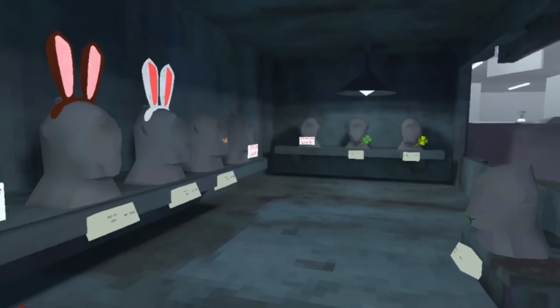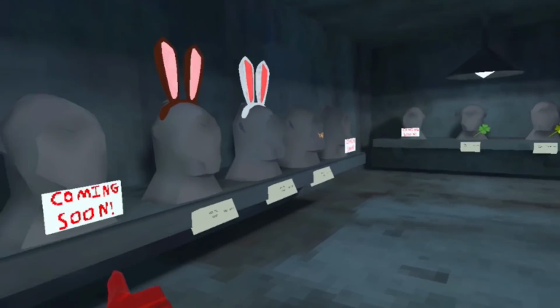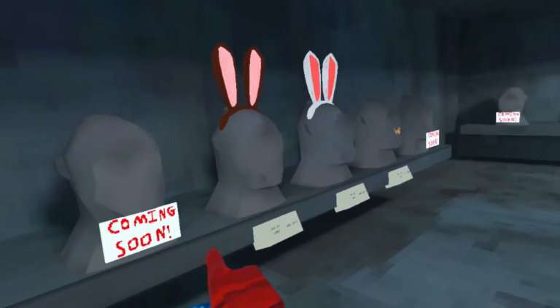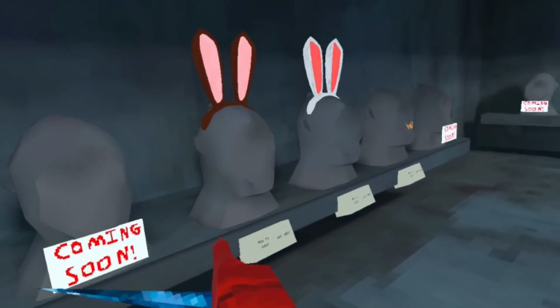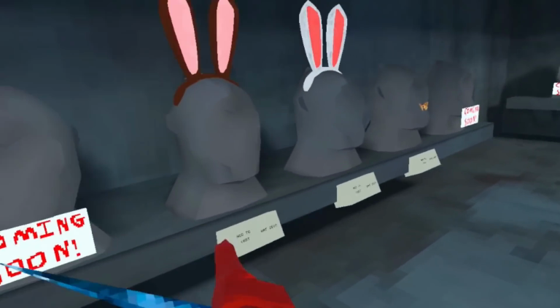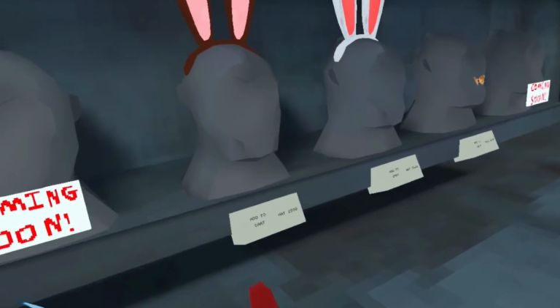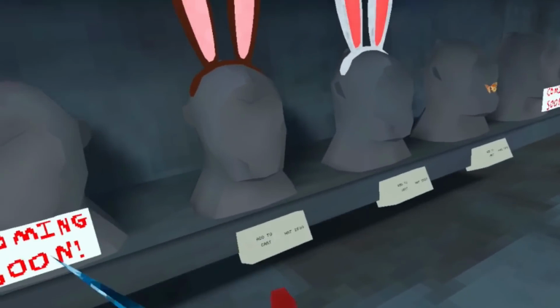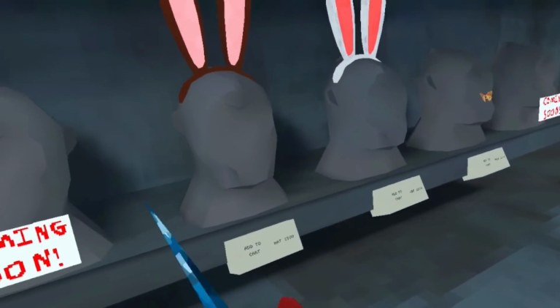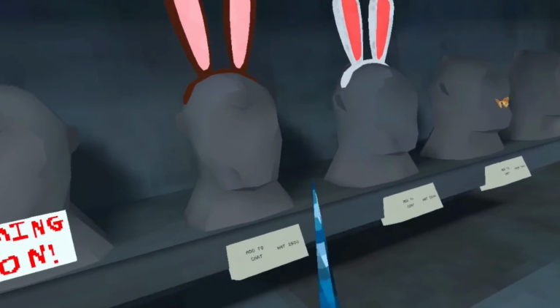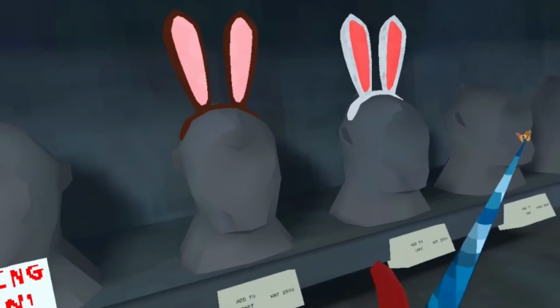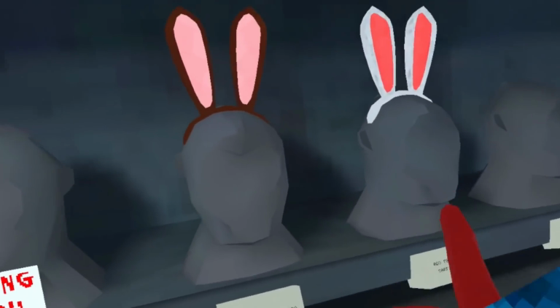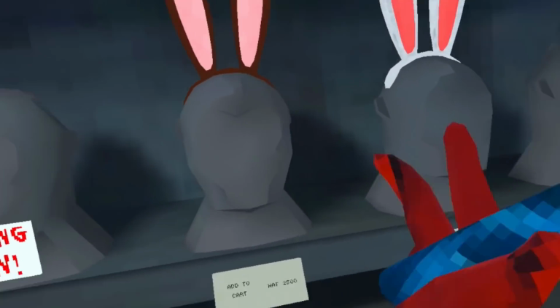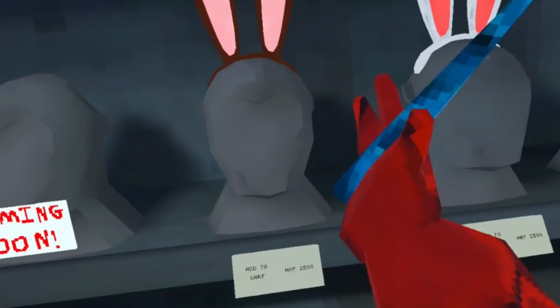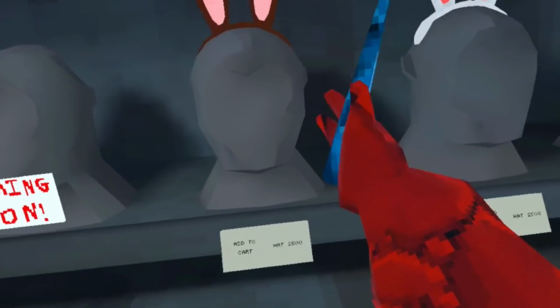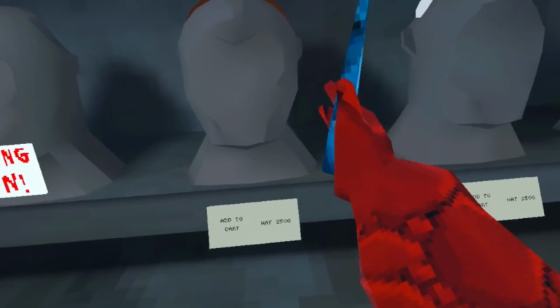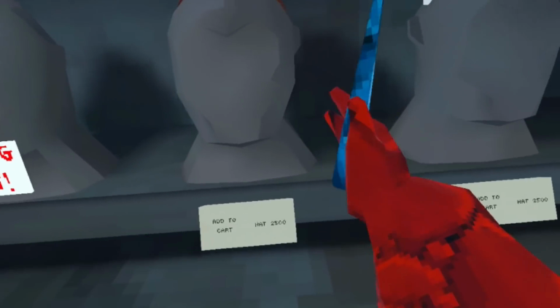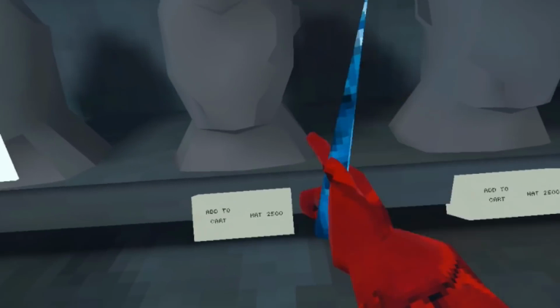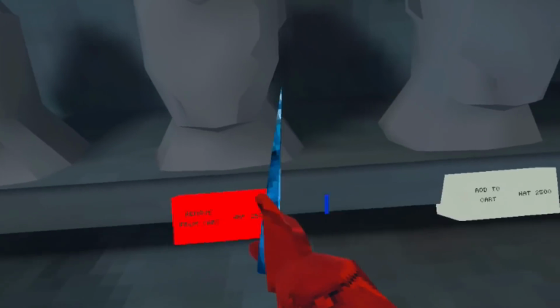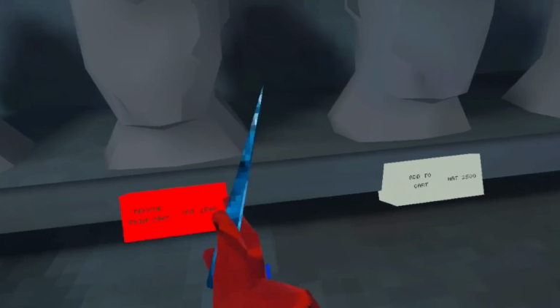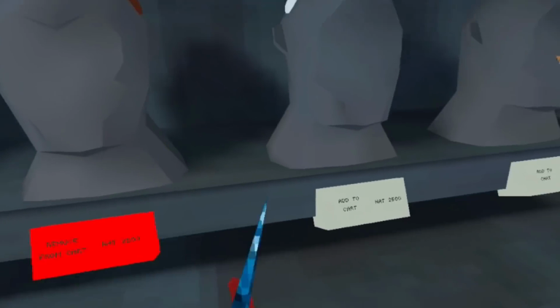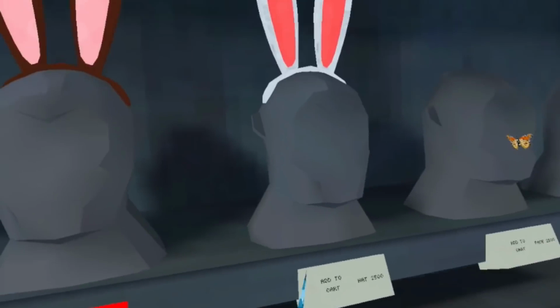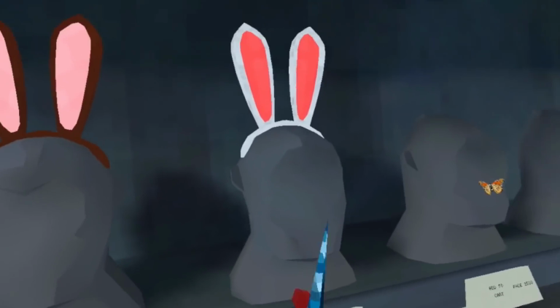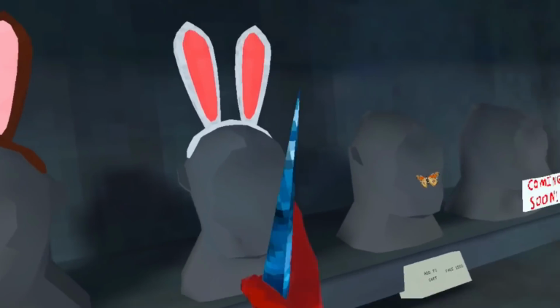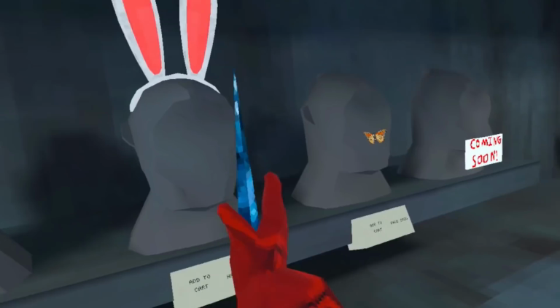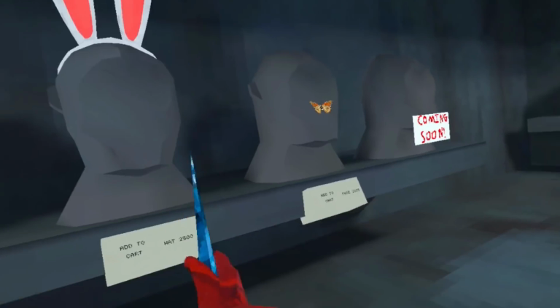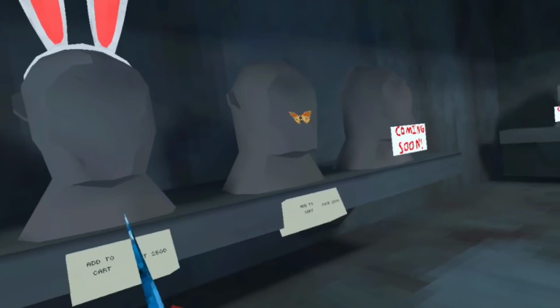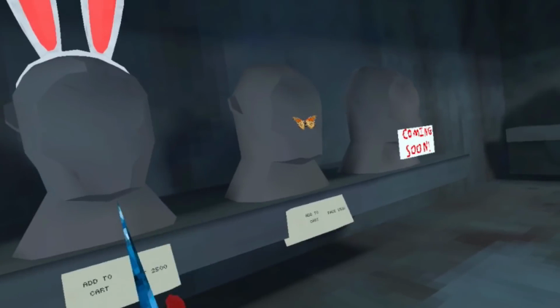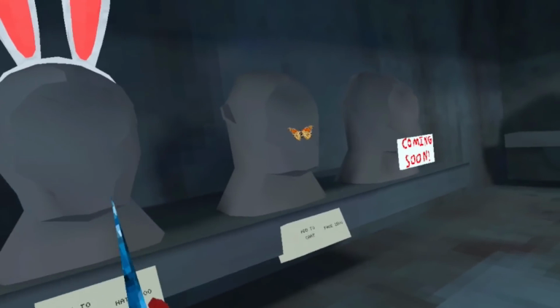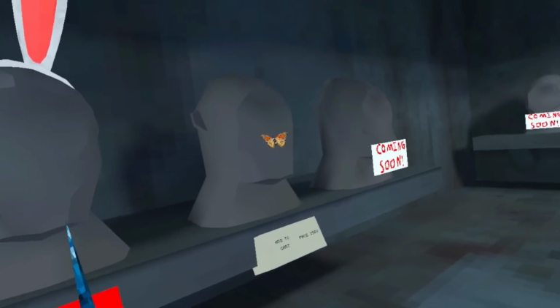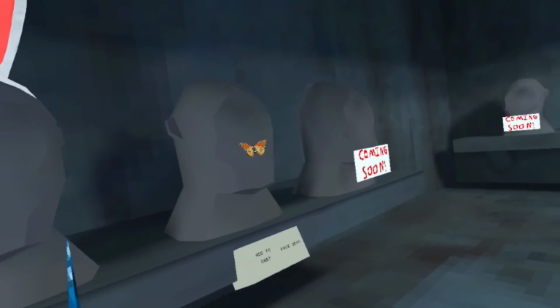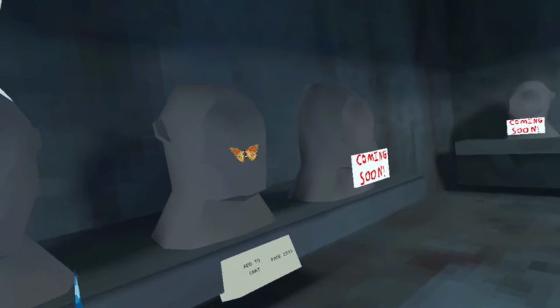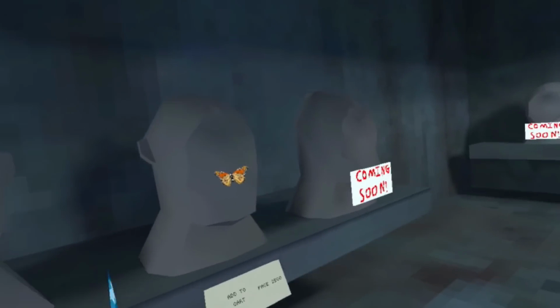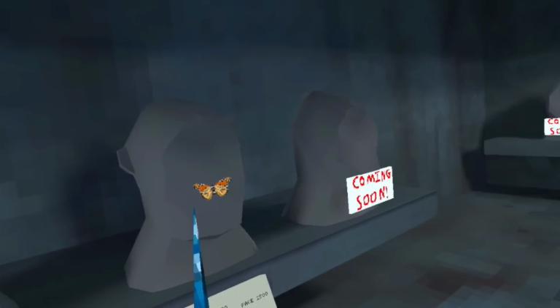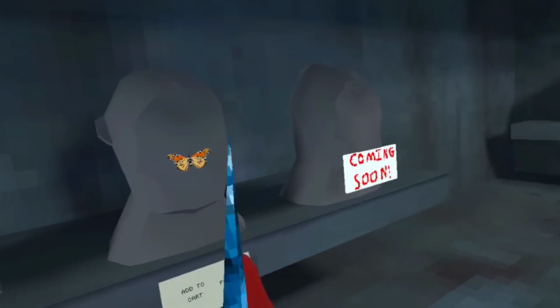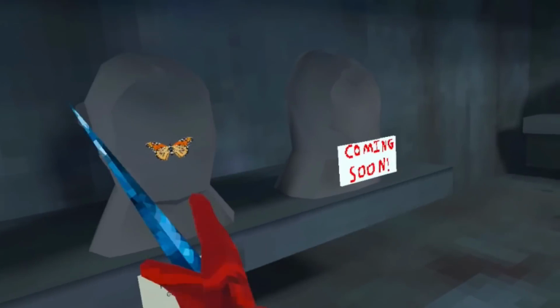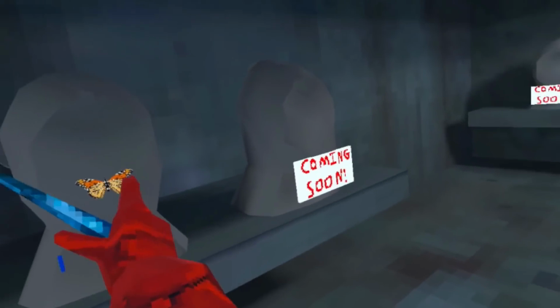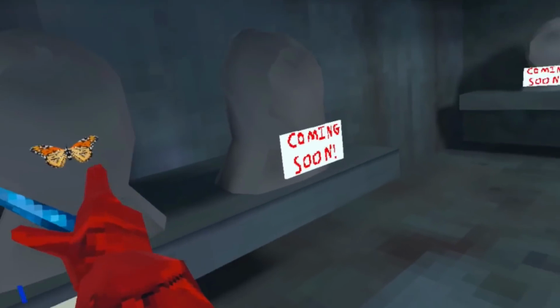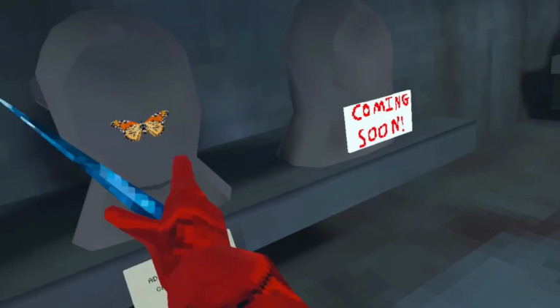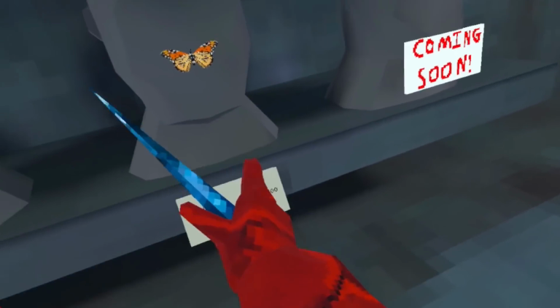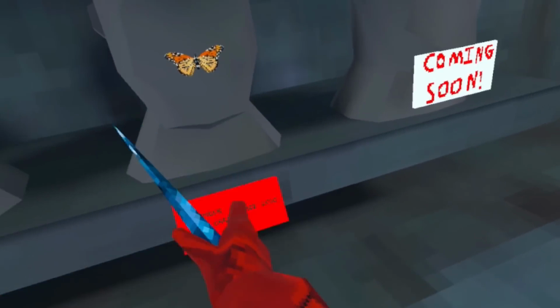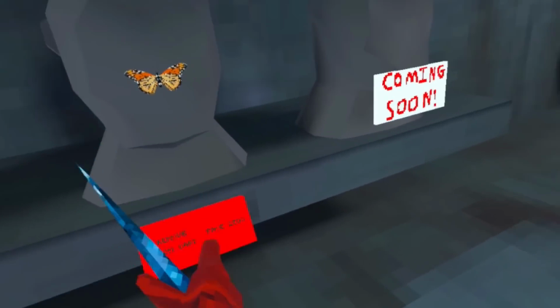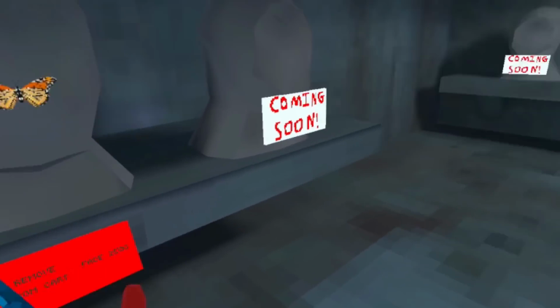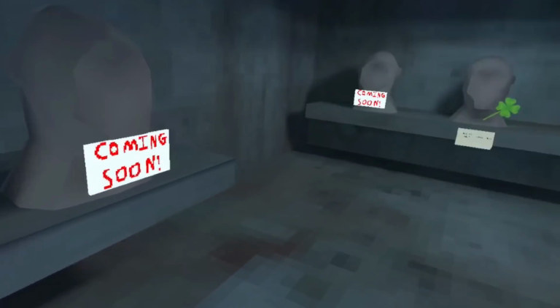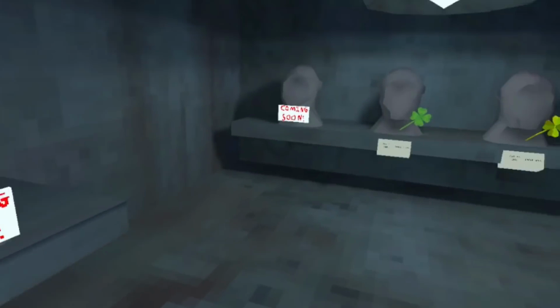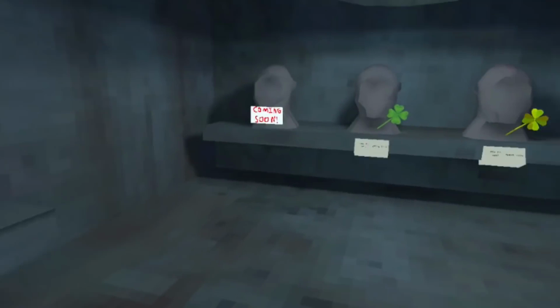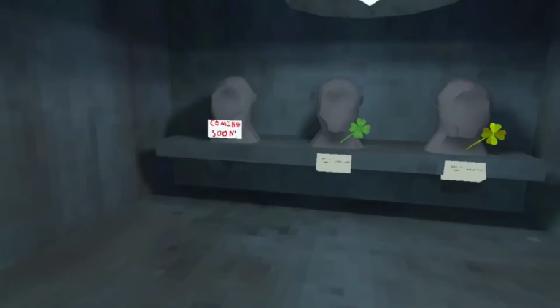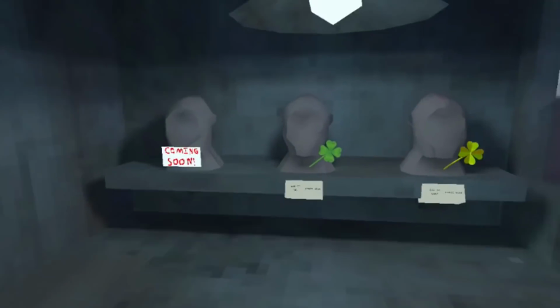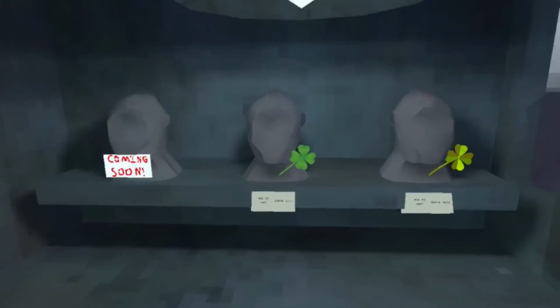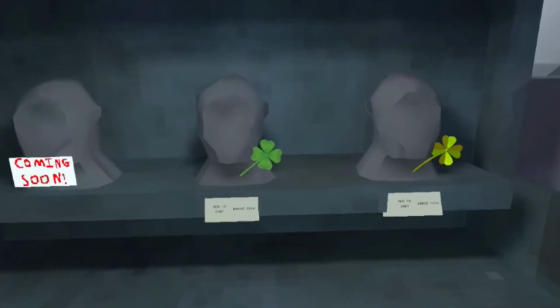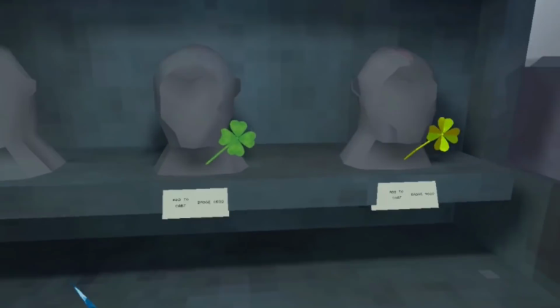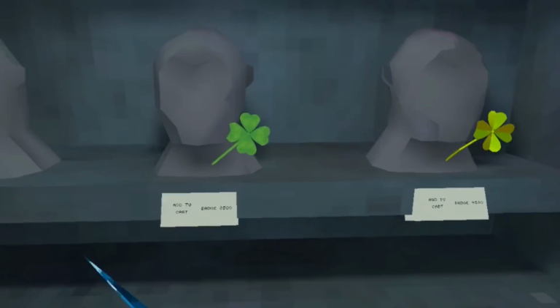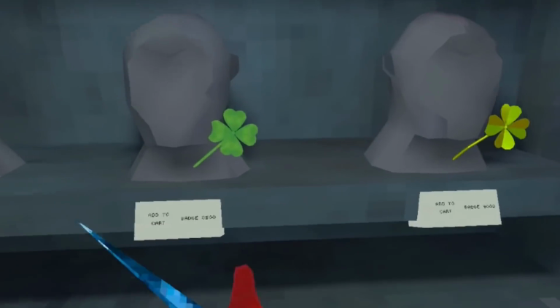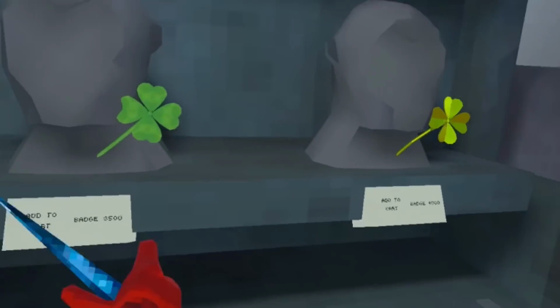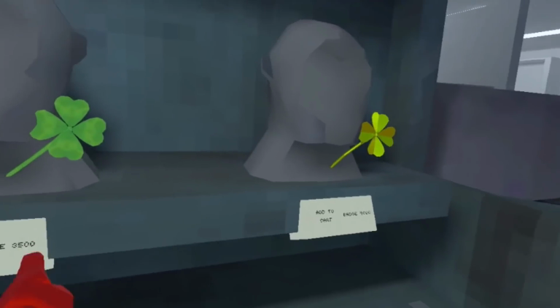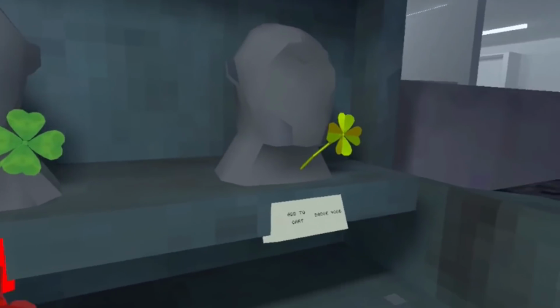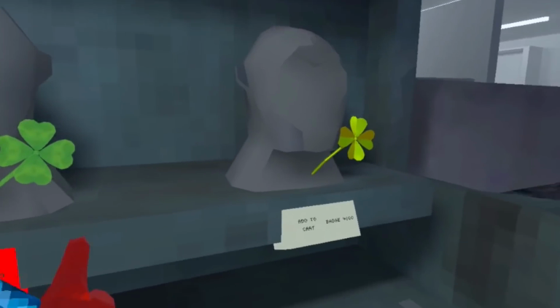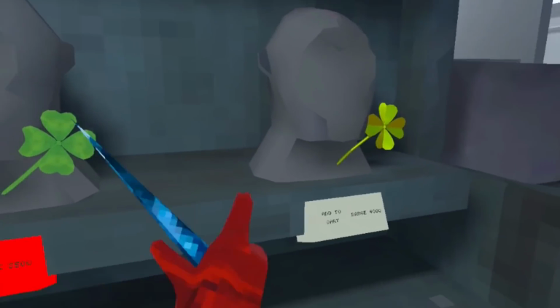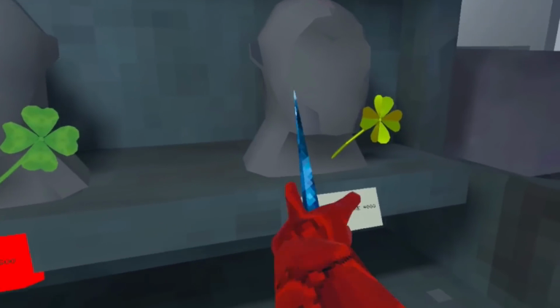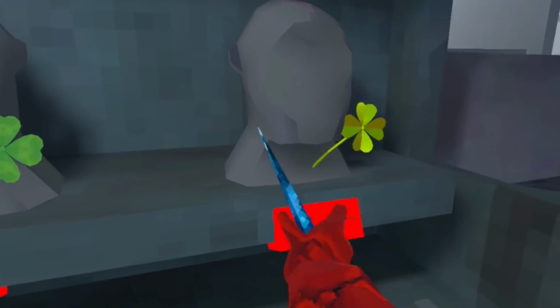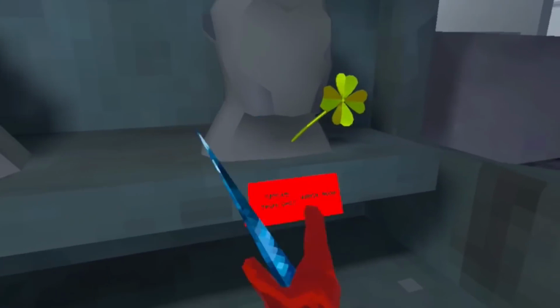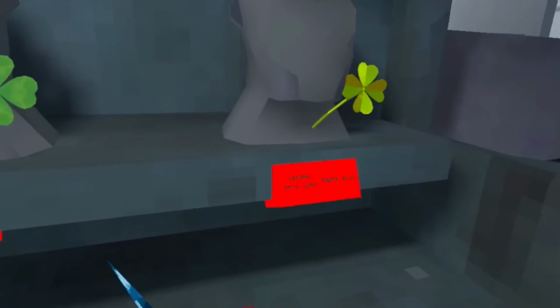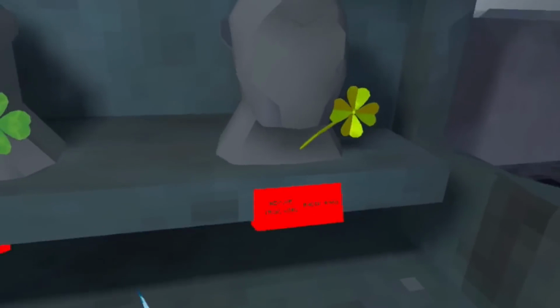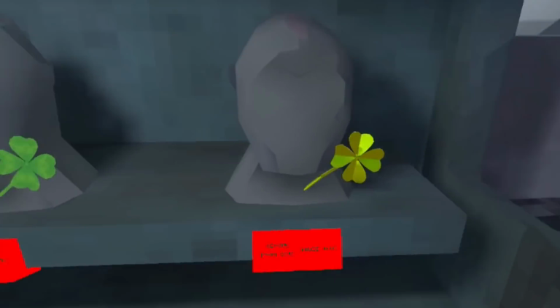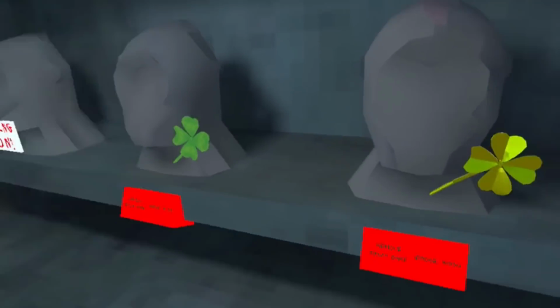There's some coming soon items. There's bunny ears, more bunny ears, a butterfly, and then four leaf clovers.